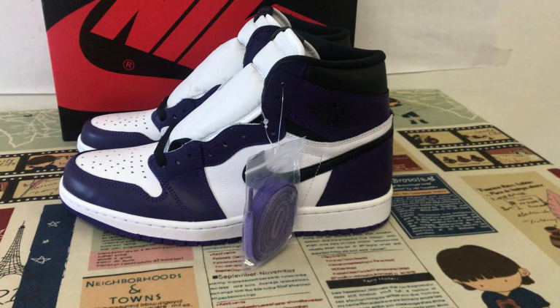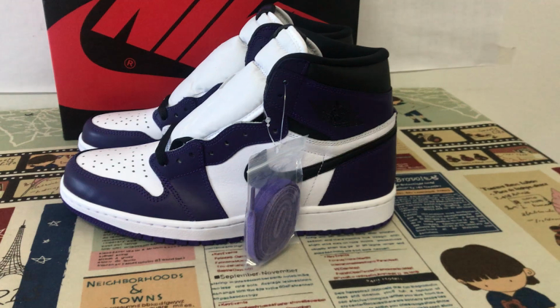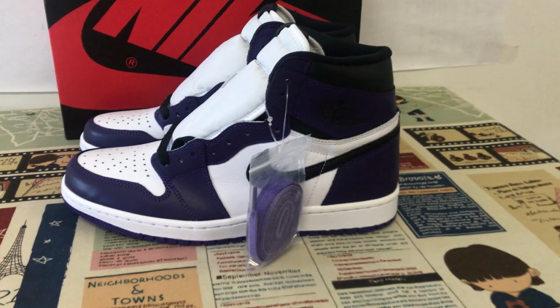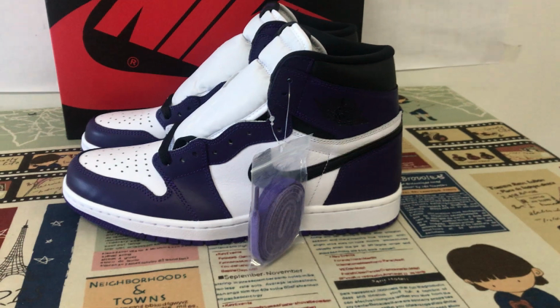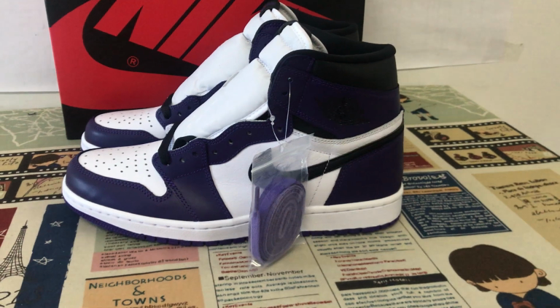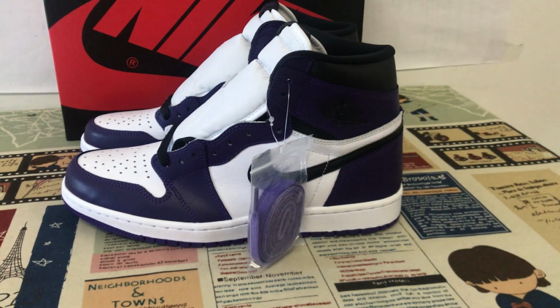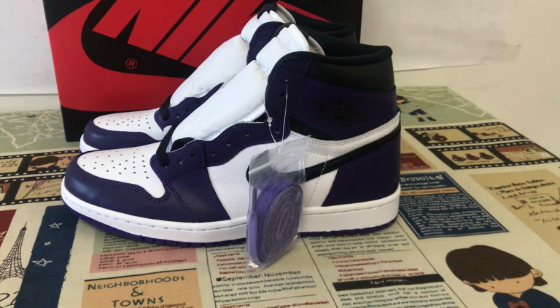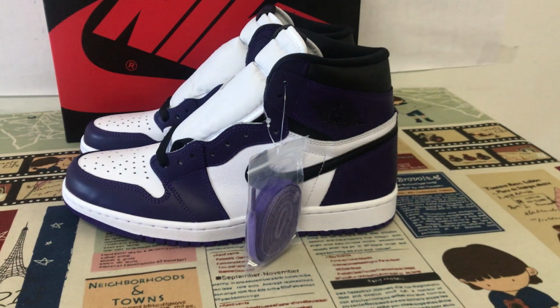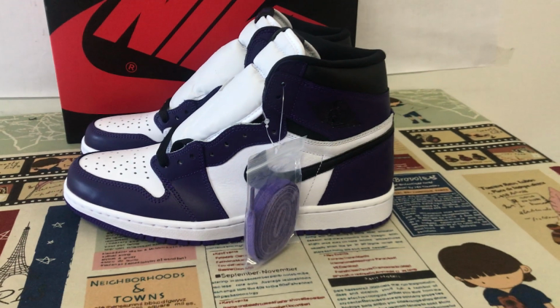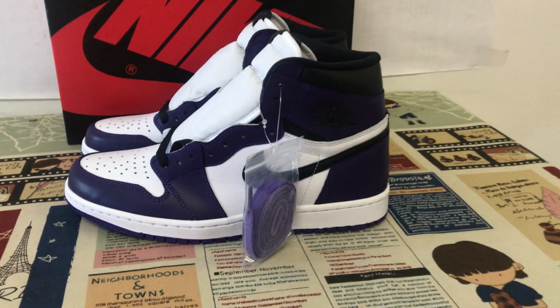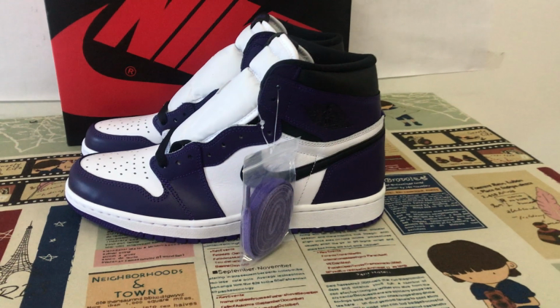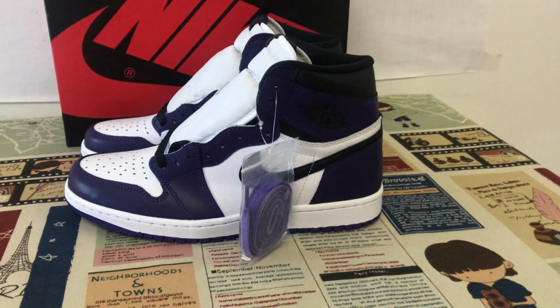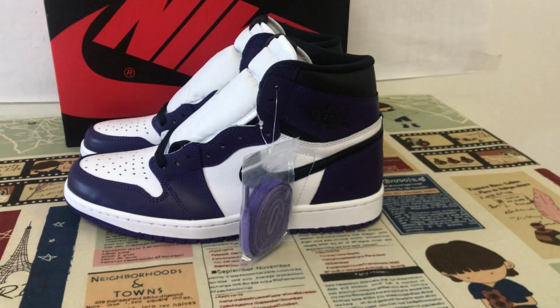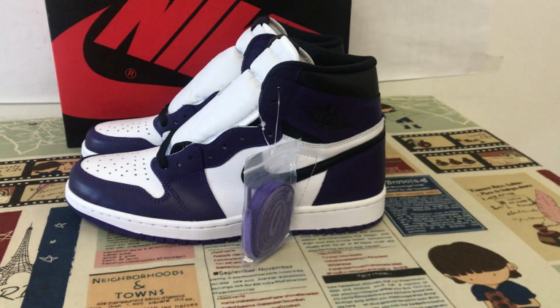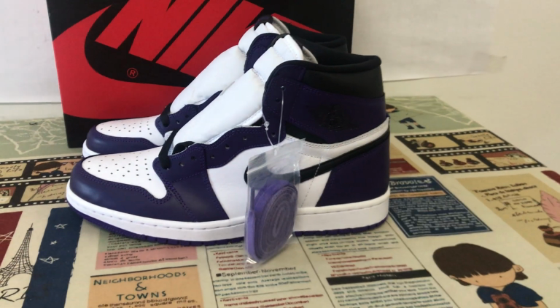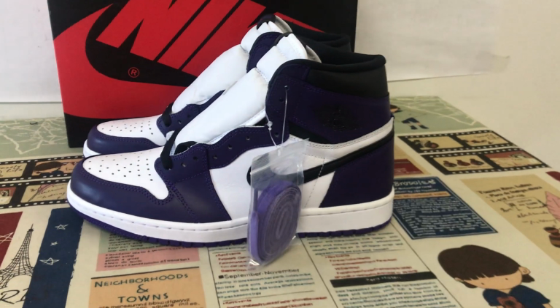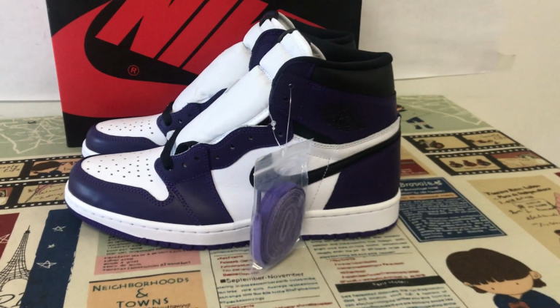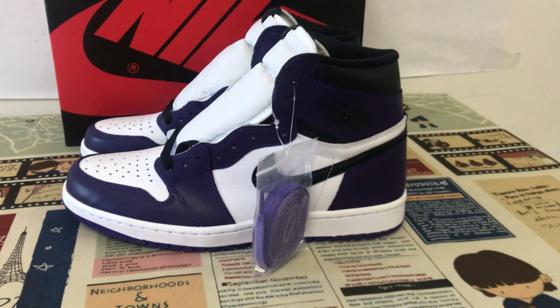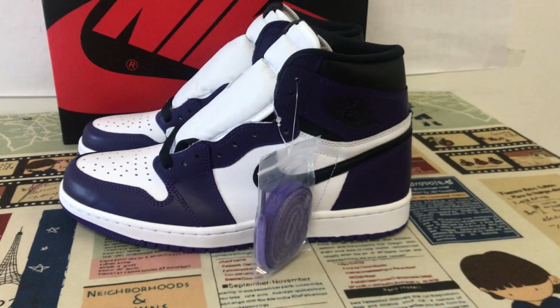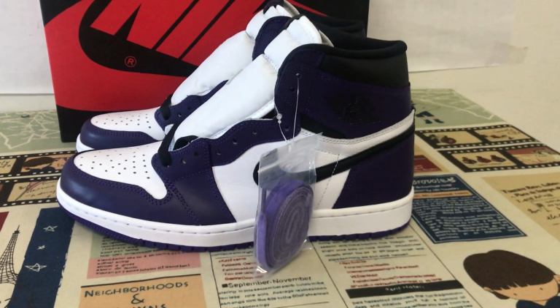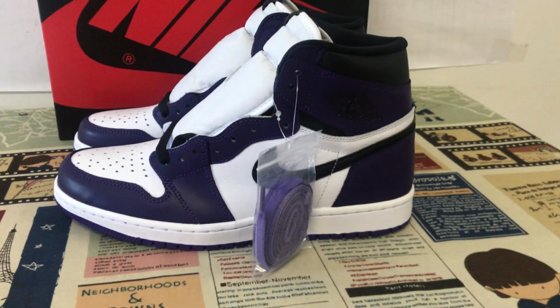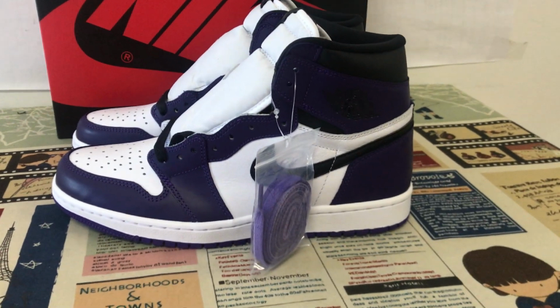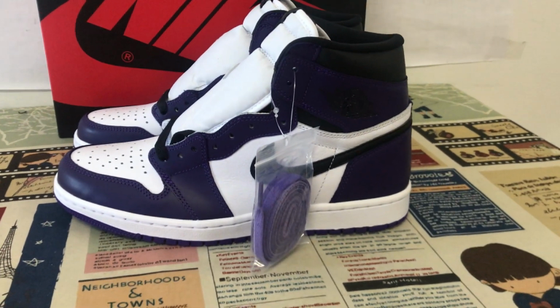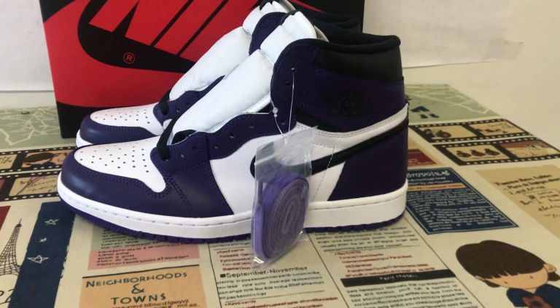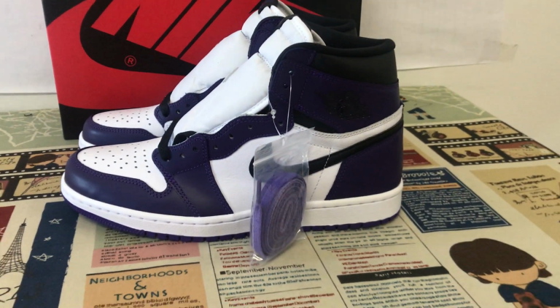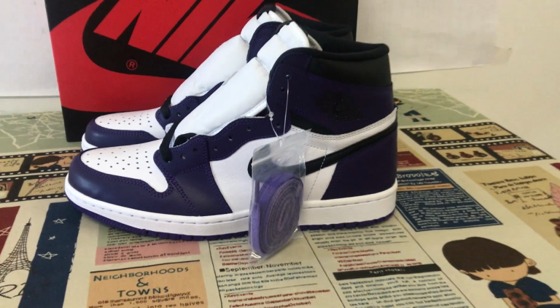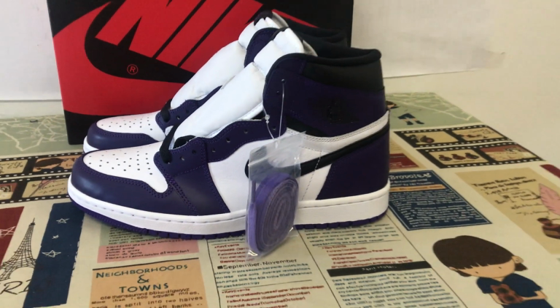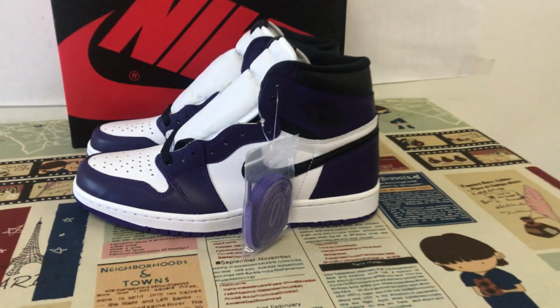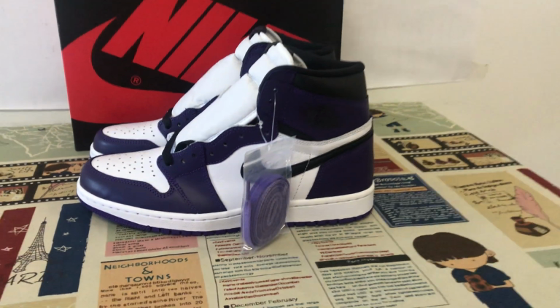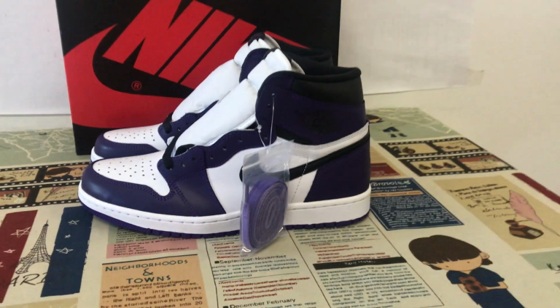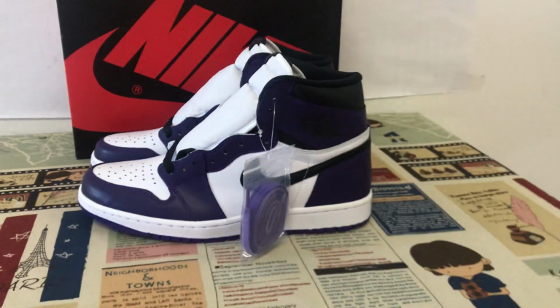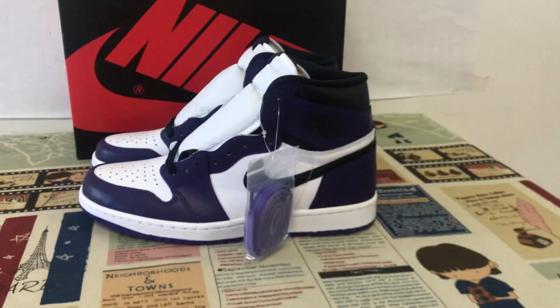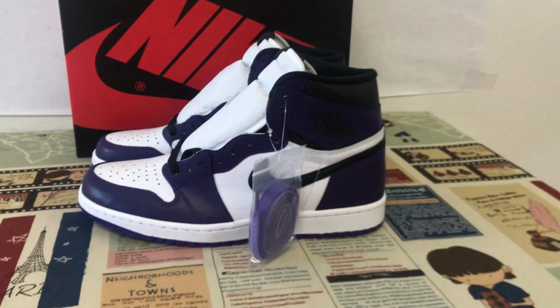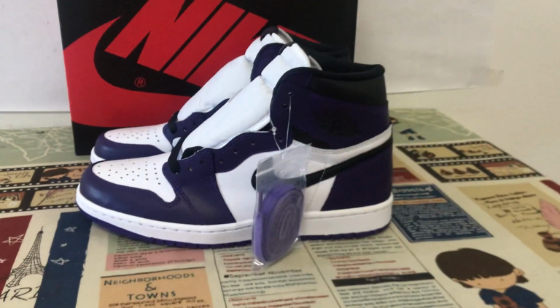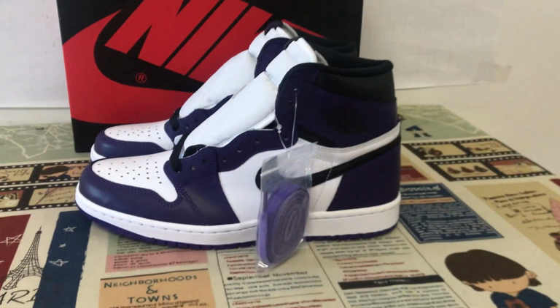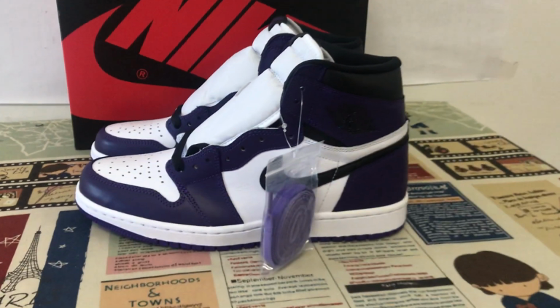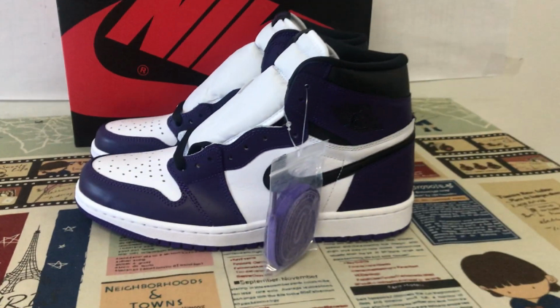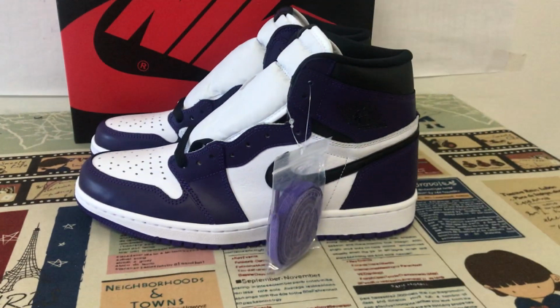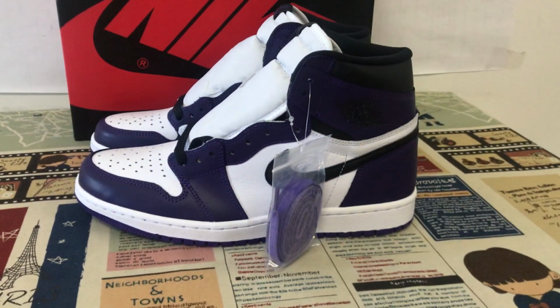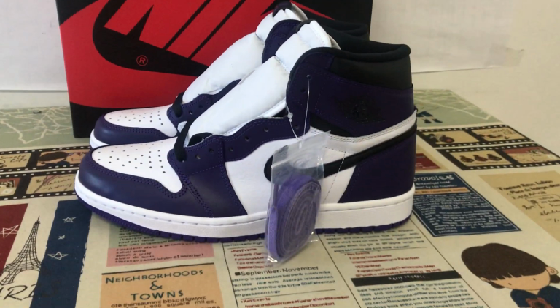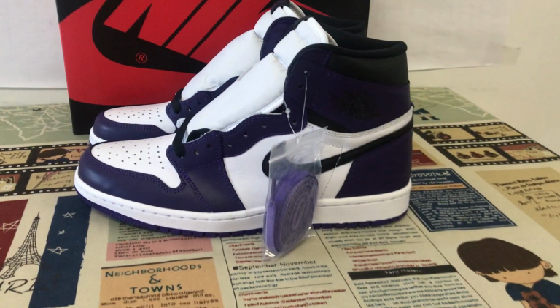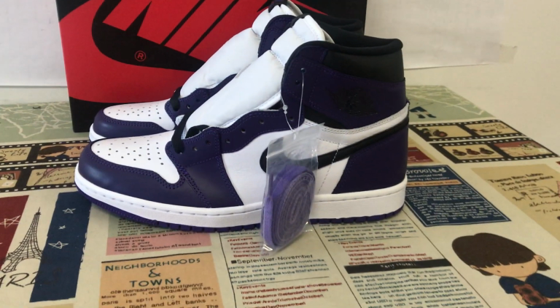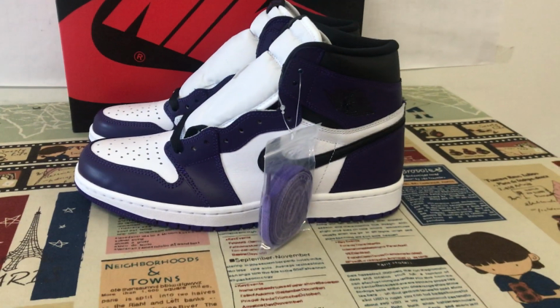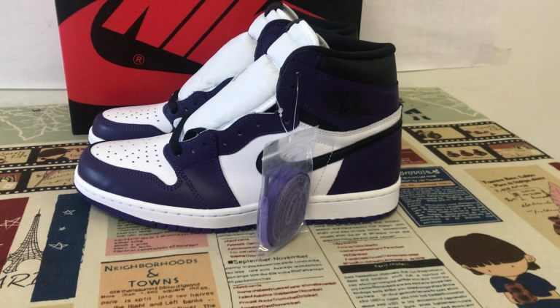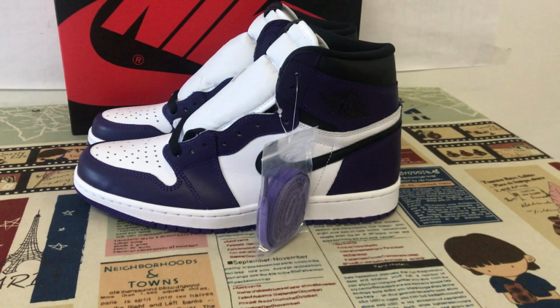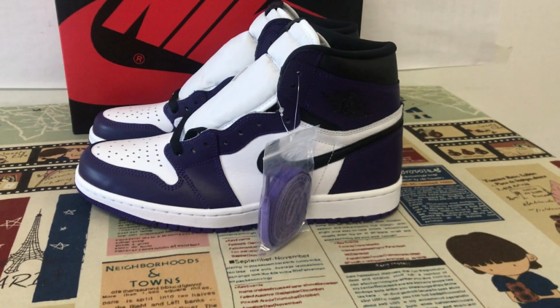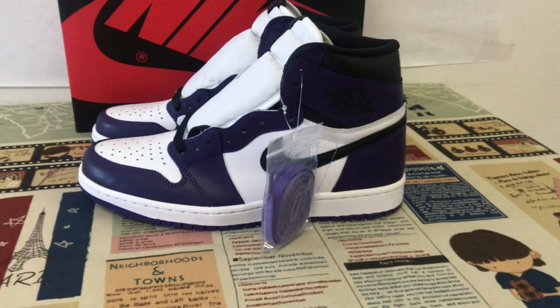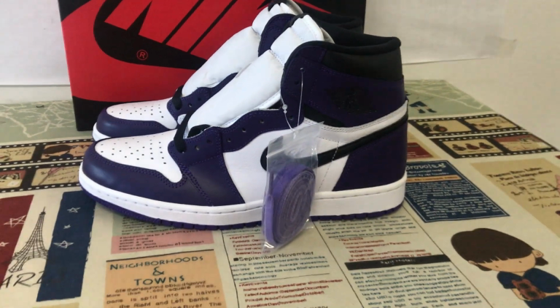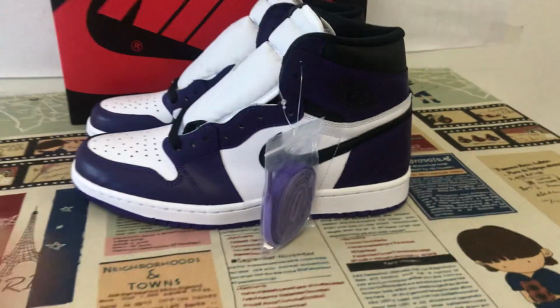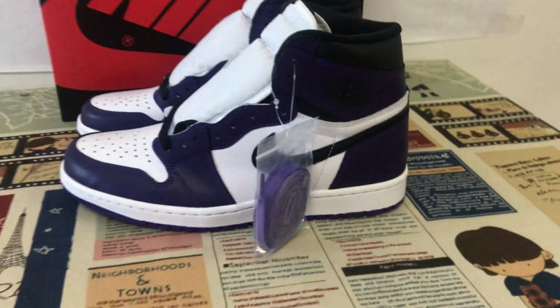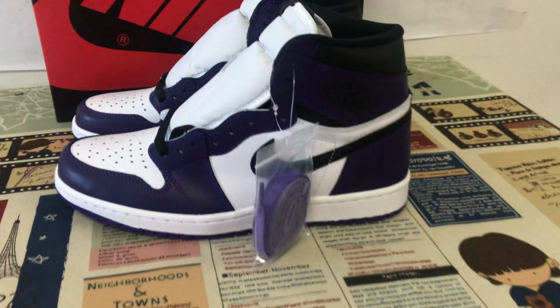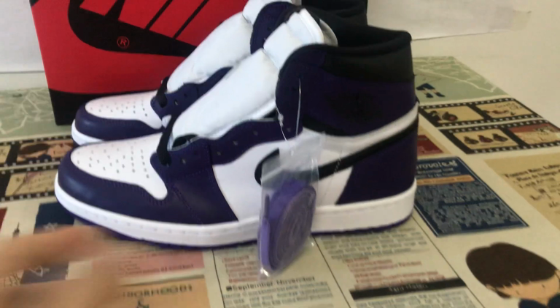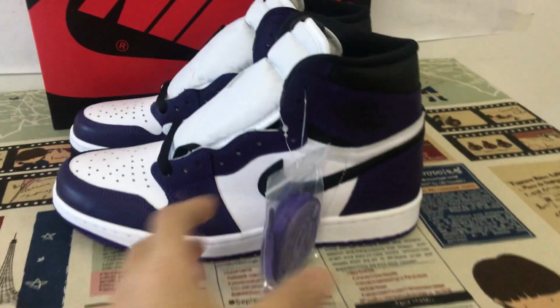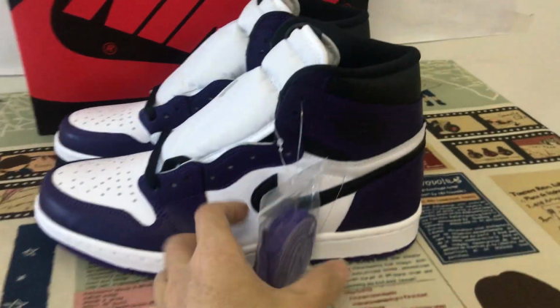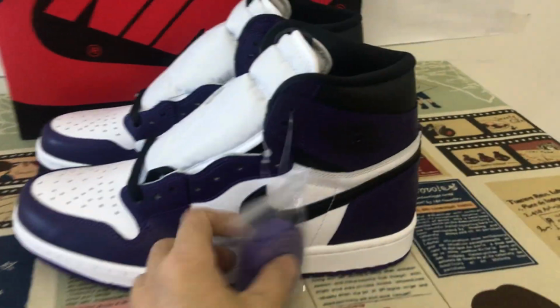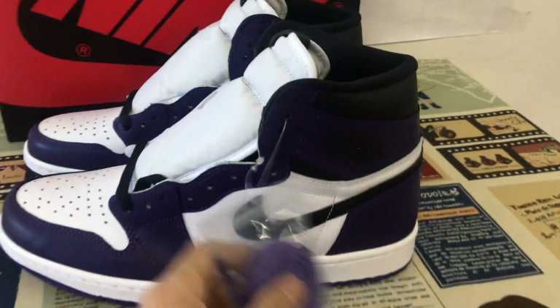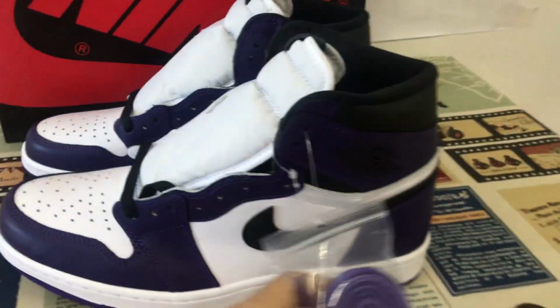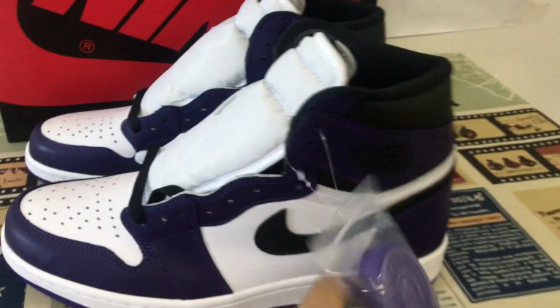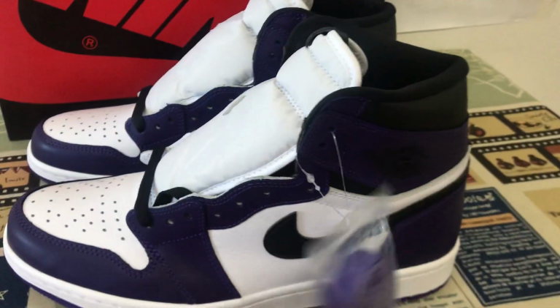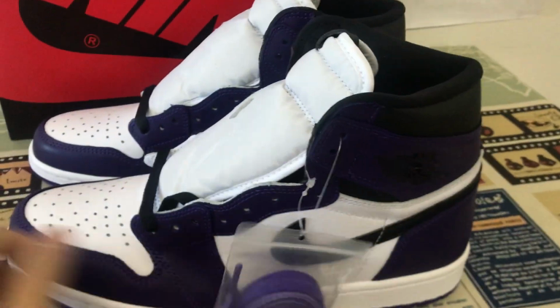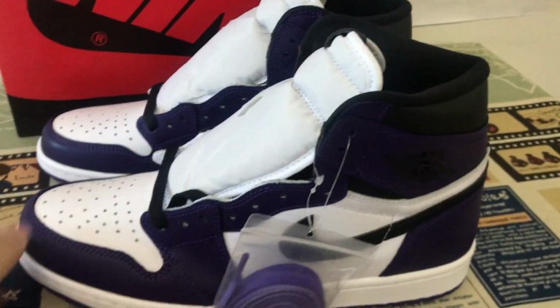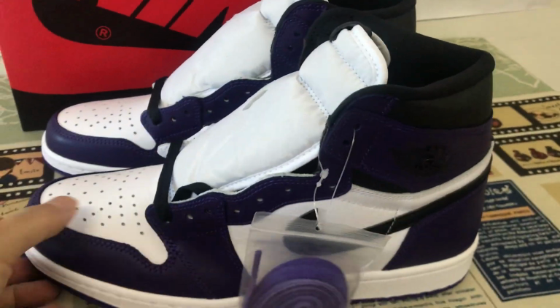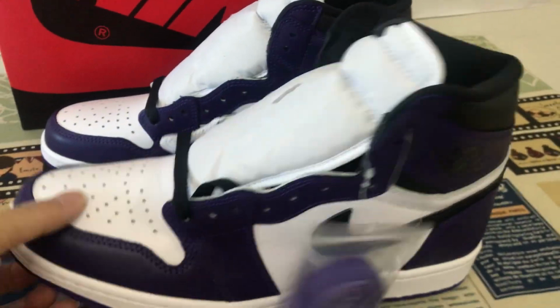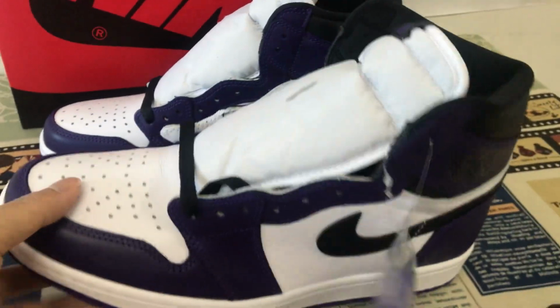Hello guys, here let me show you a classical shoes Jordan 1 called purple.